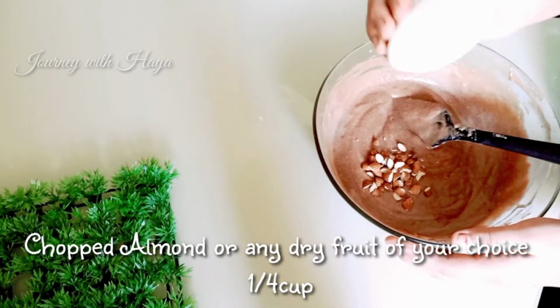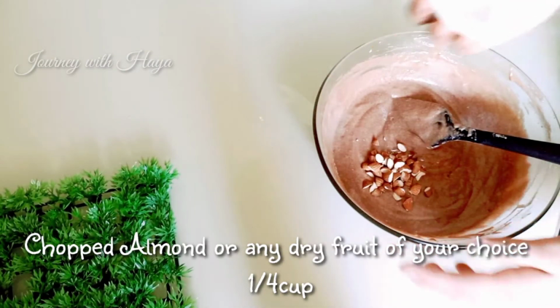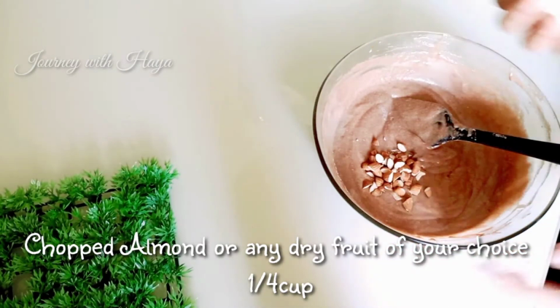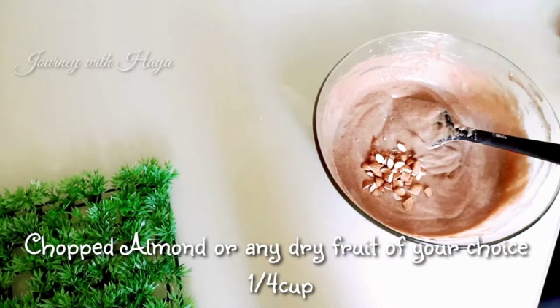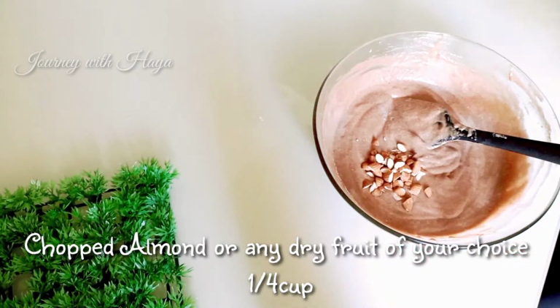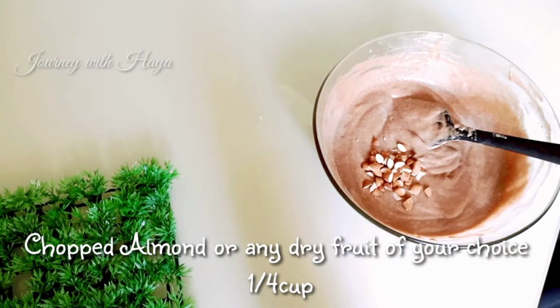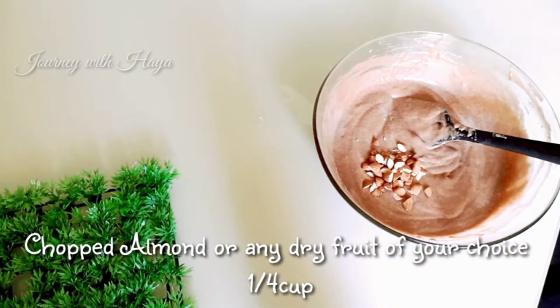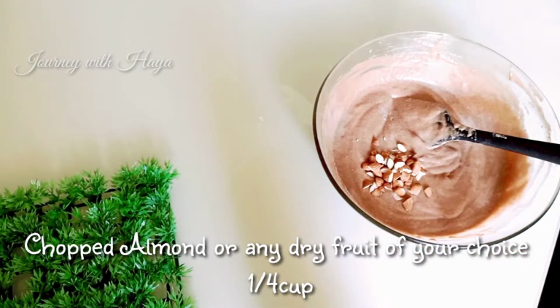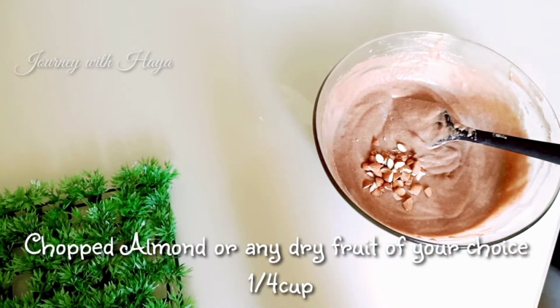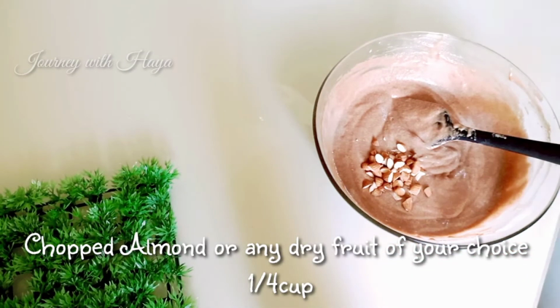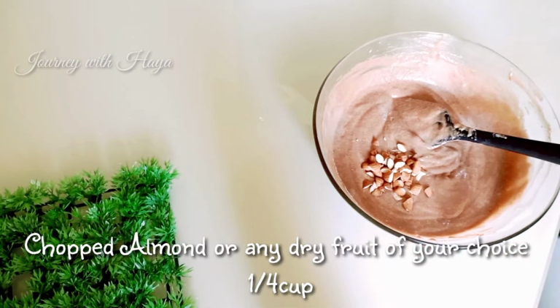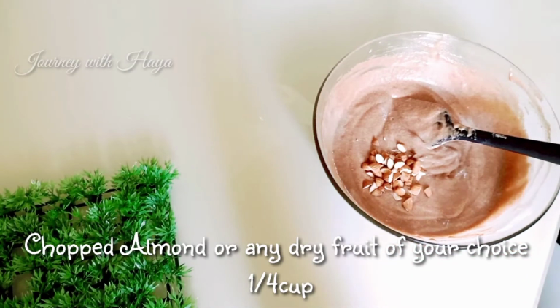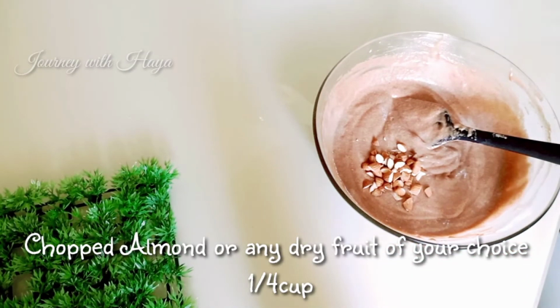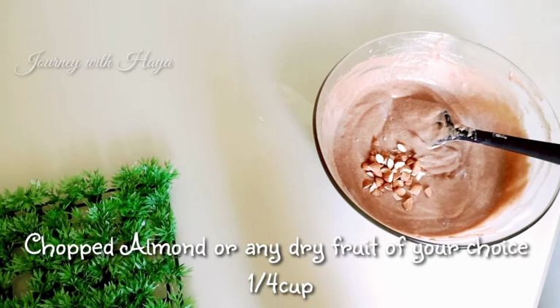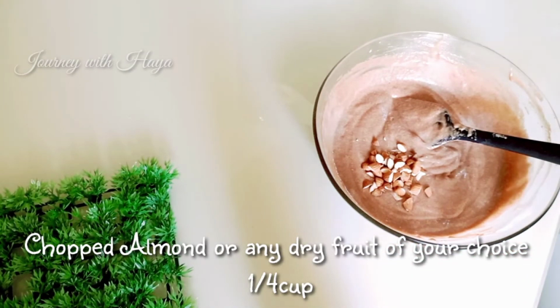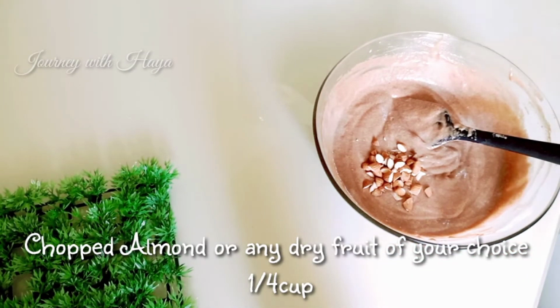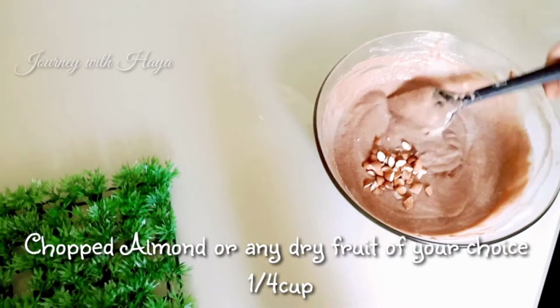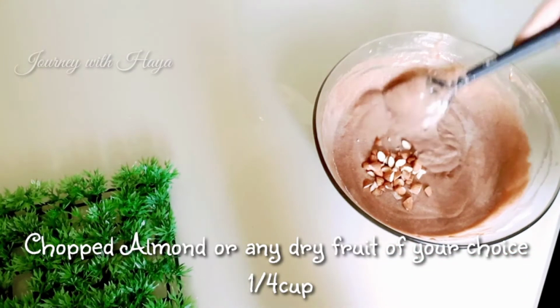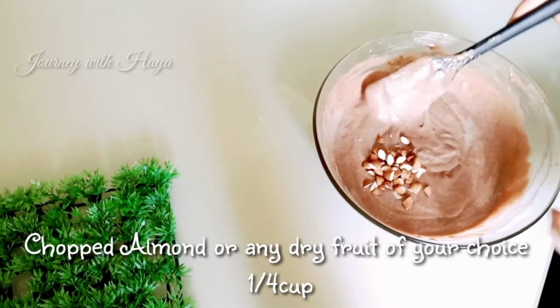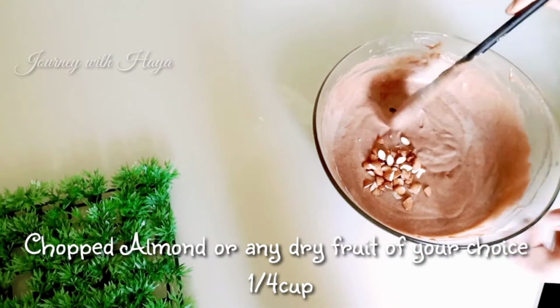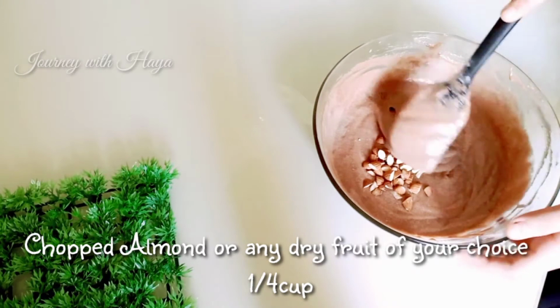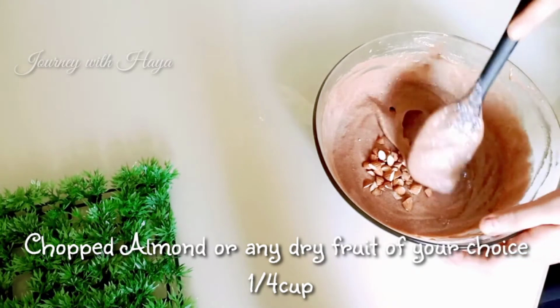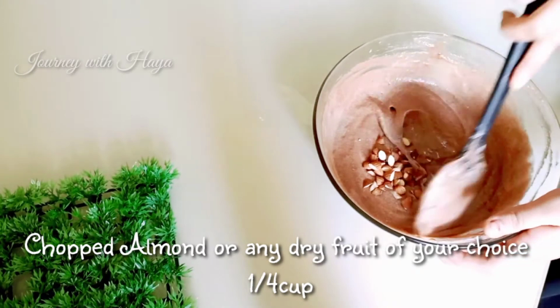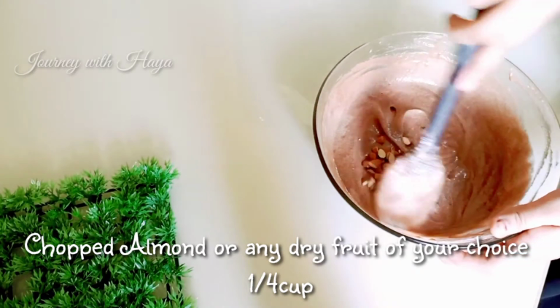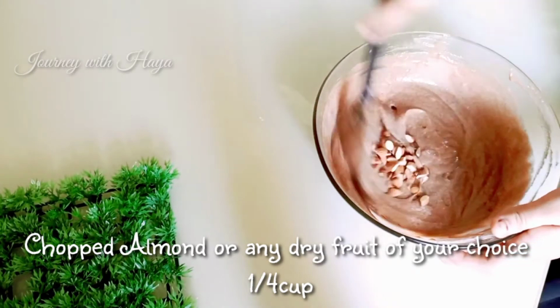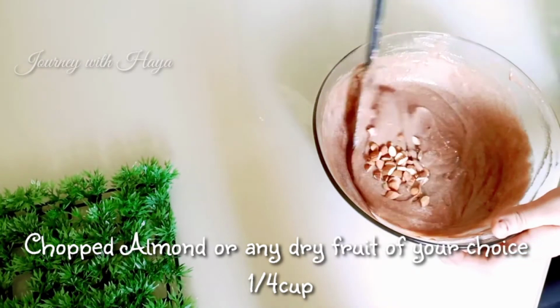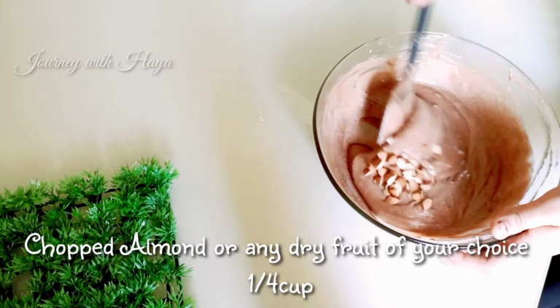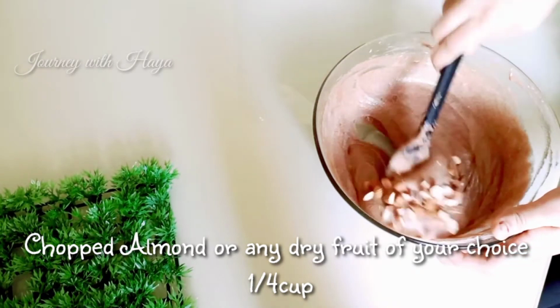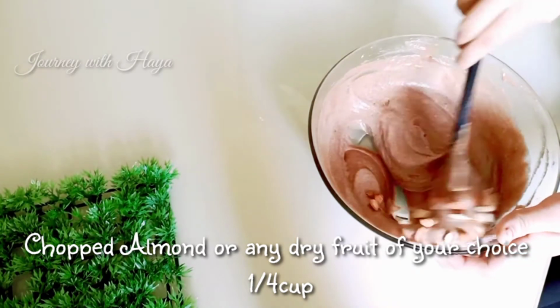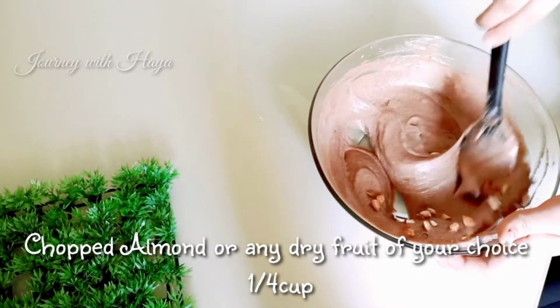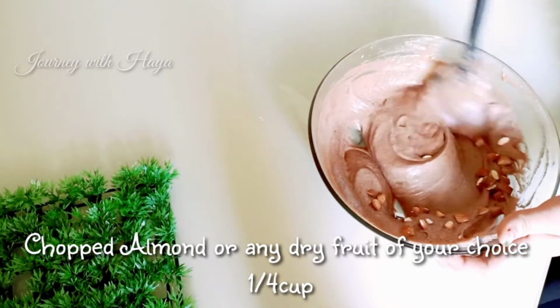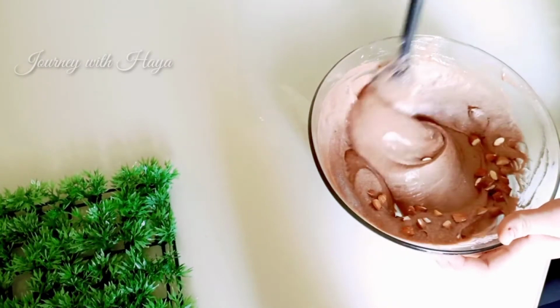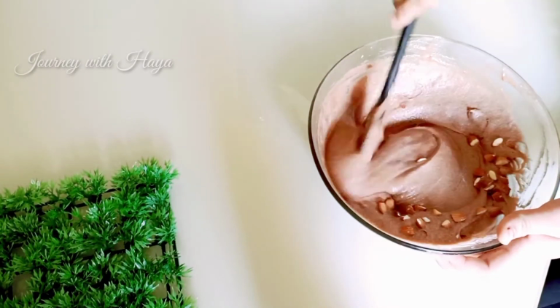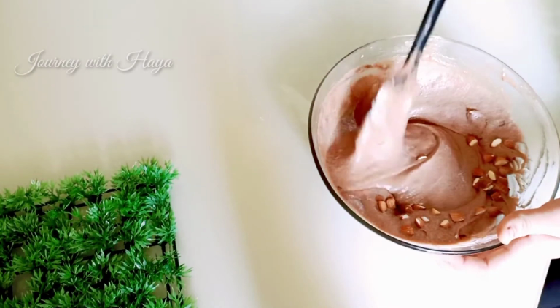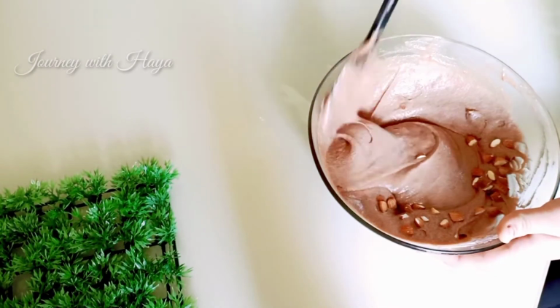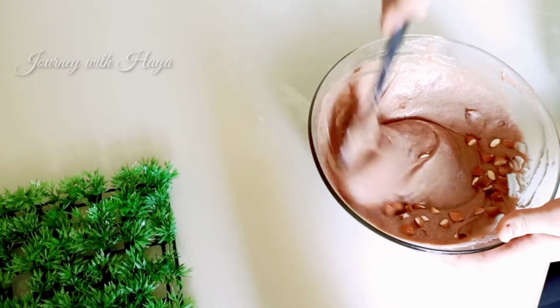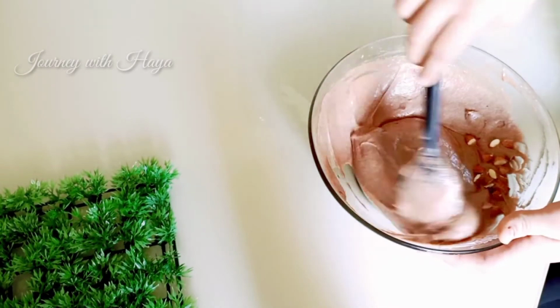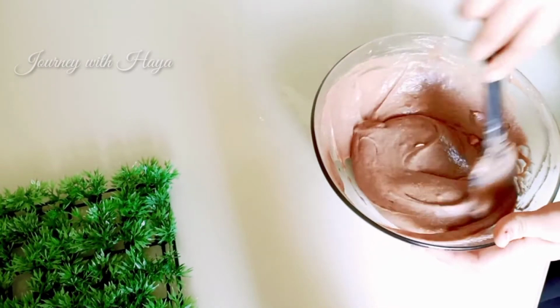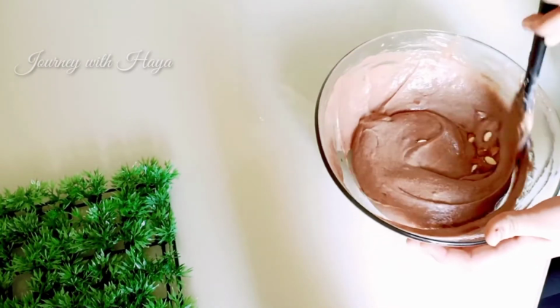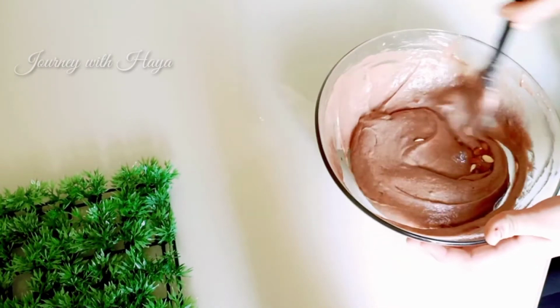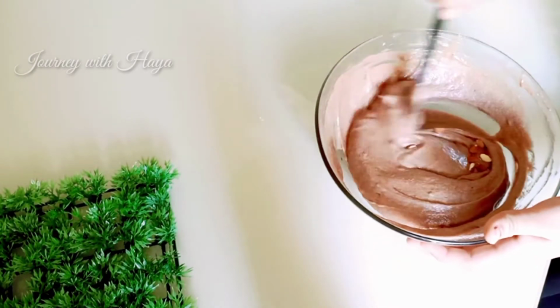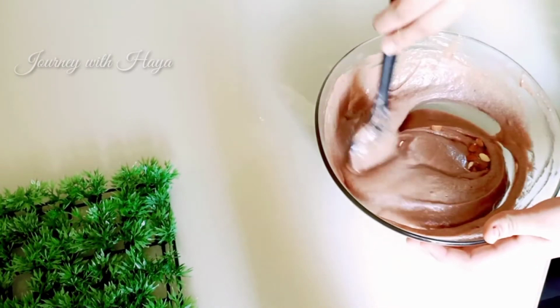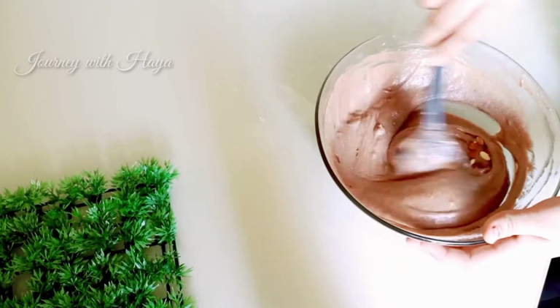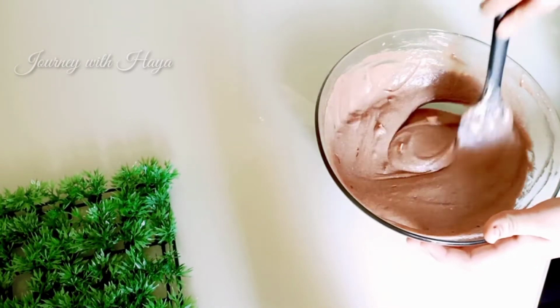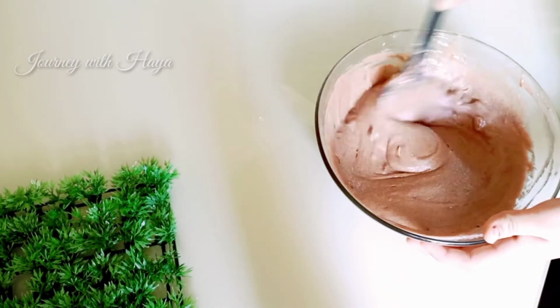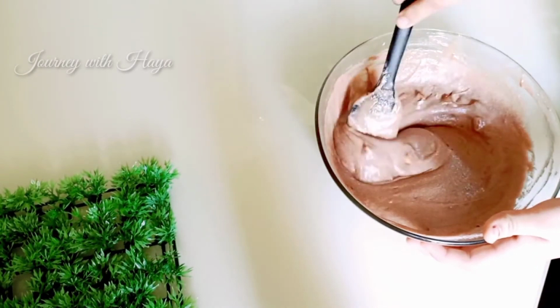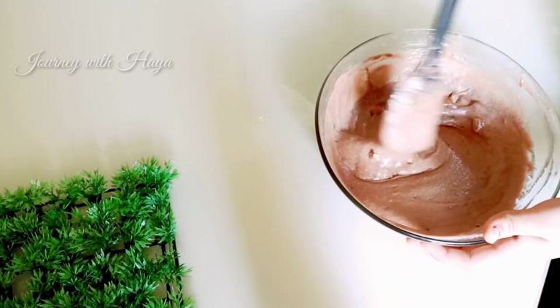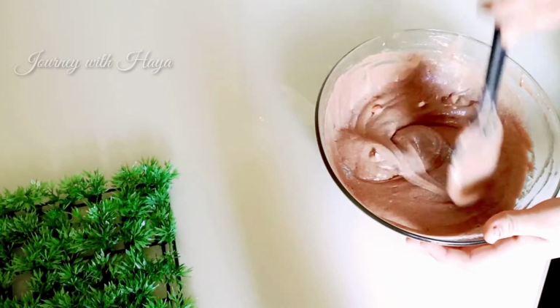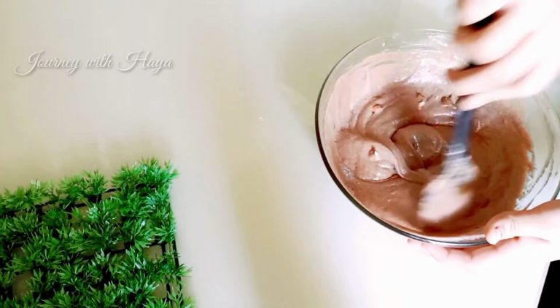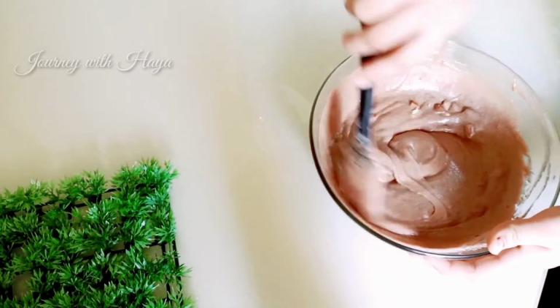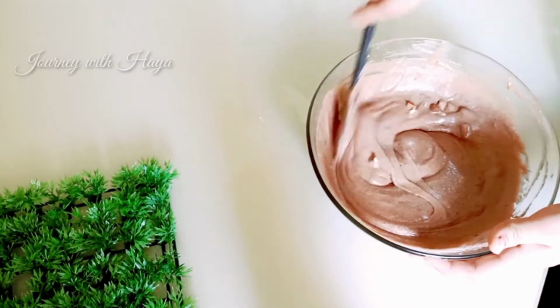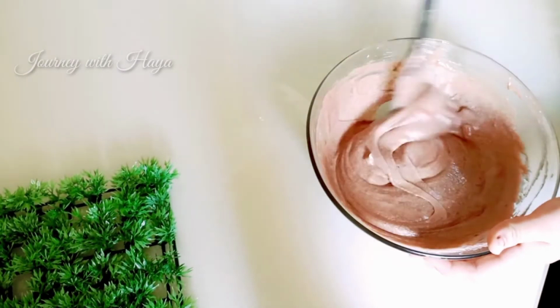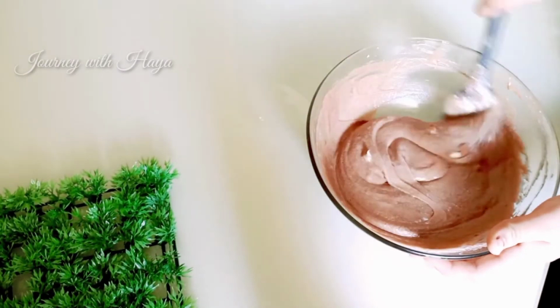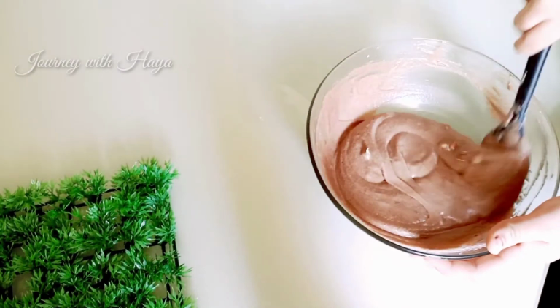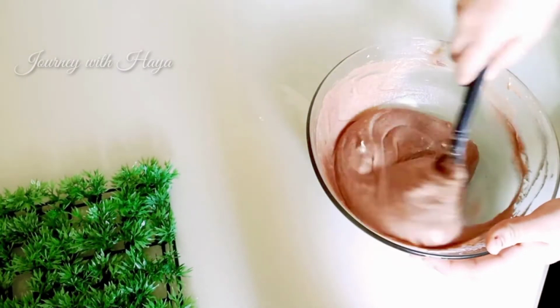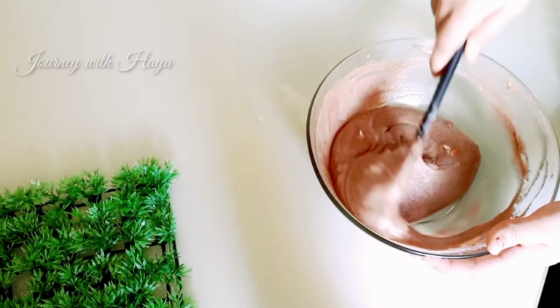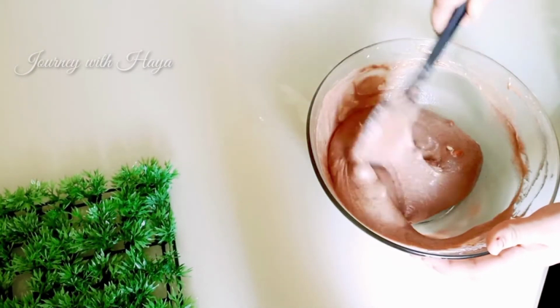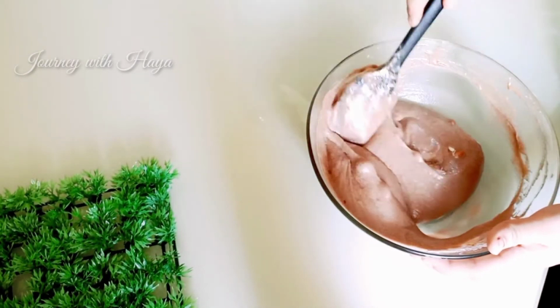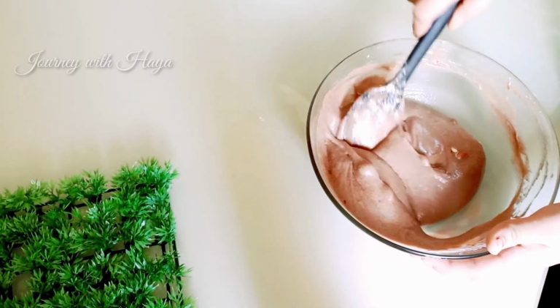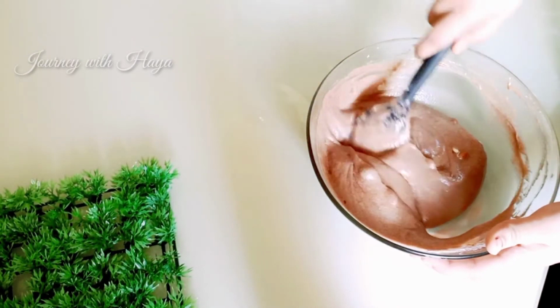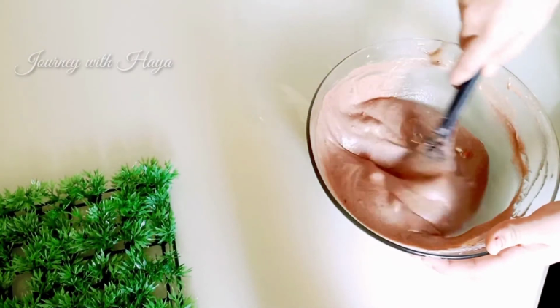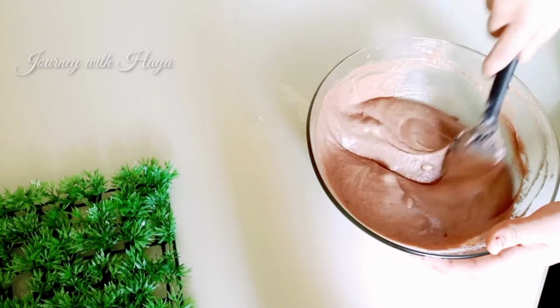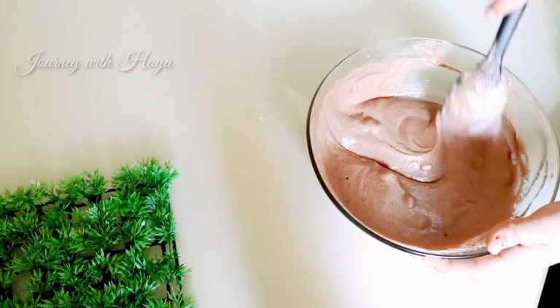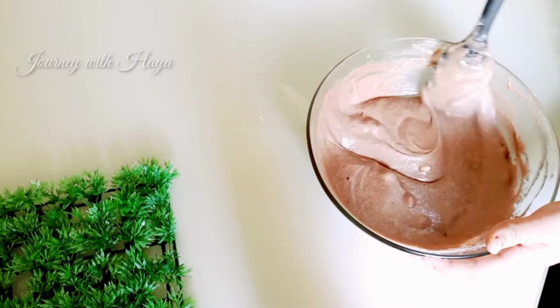Now add chopped almonds or walnuts — you can use any of your favorite nuts. I love almonds, so we are using almonds.